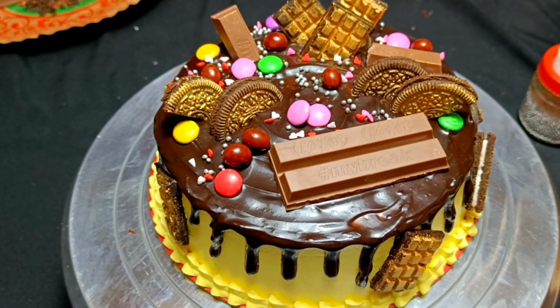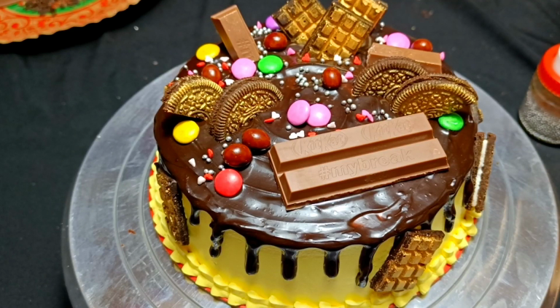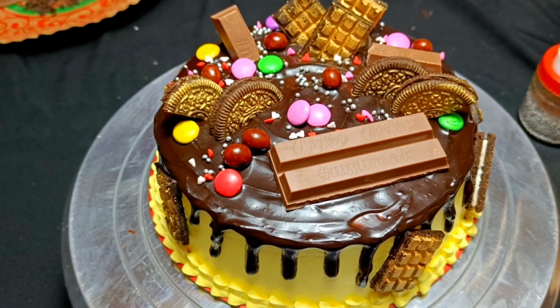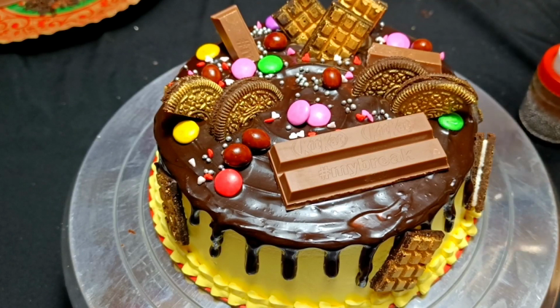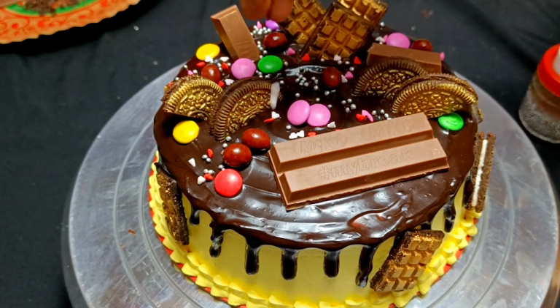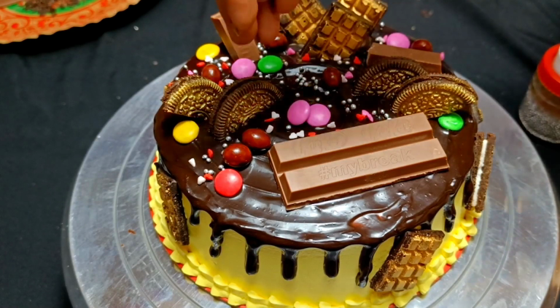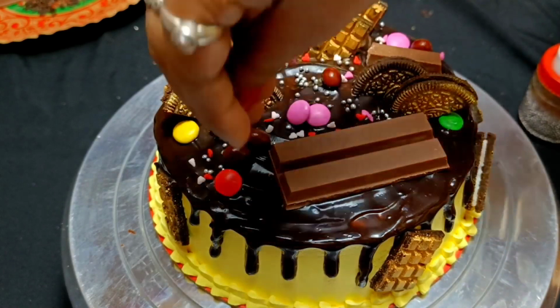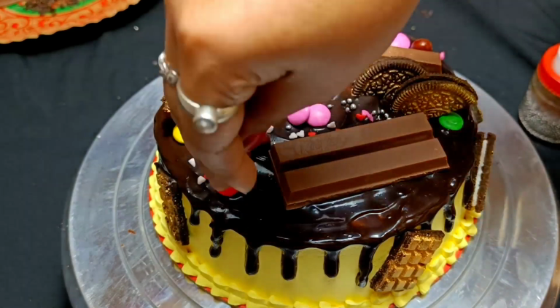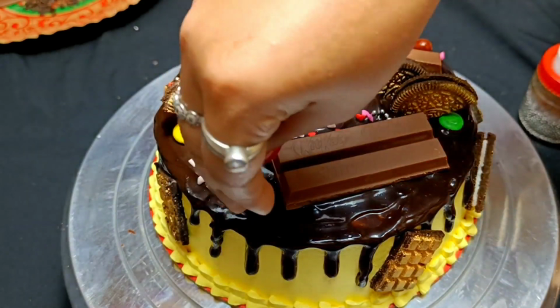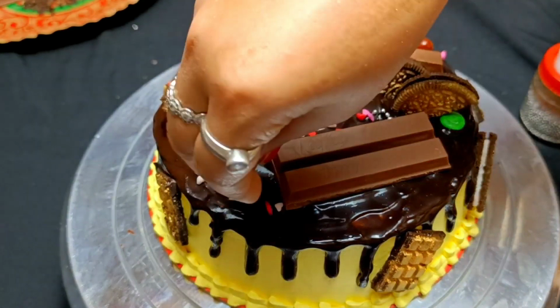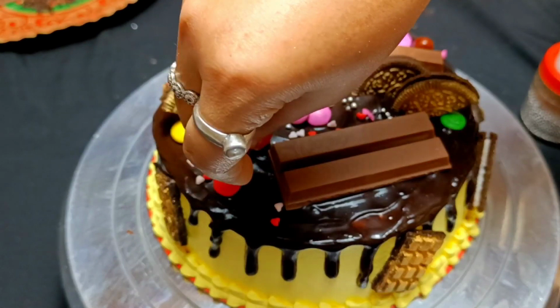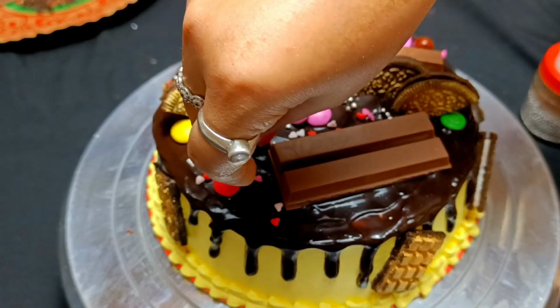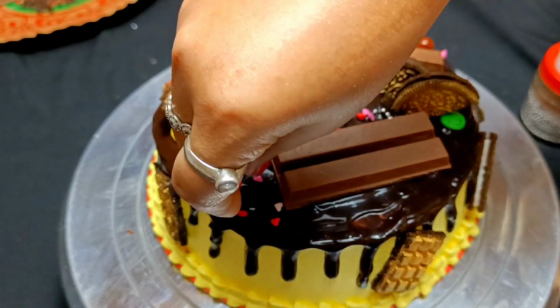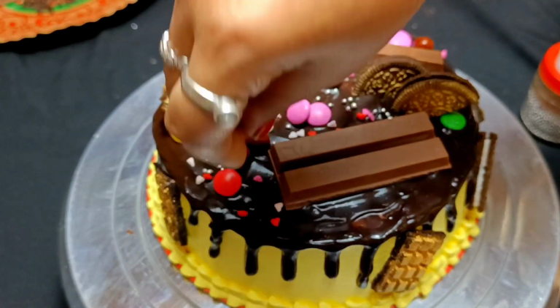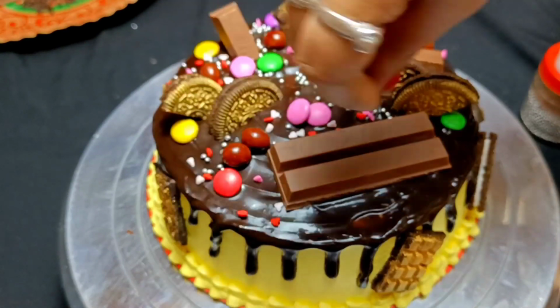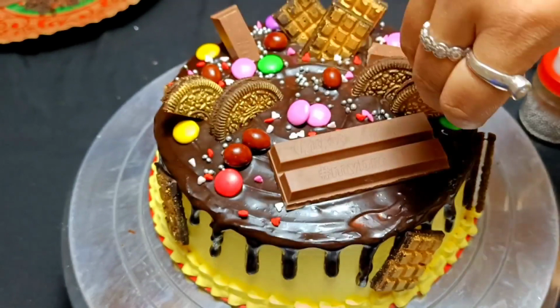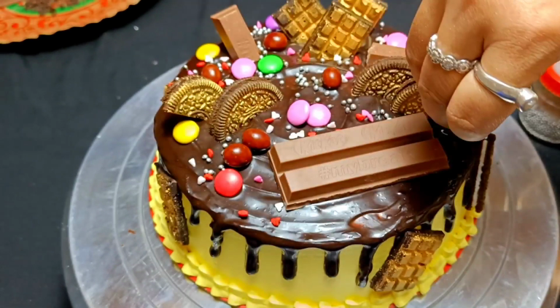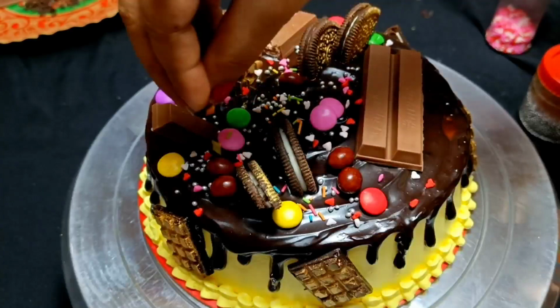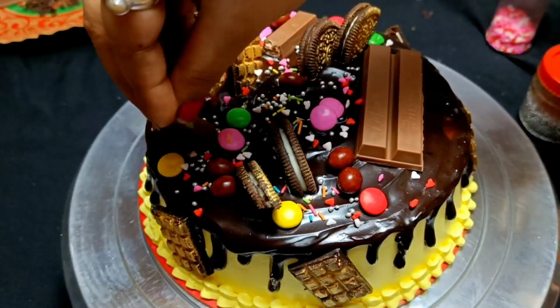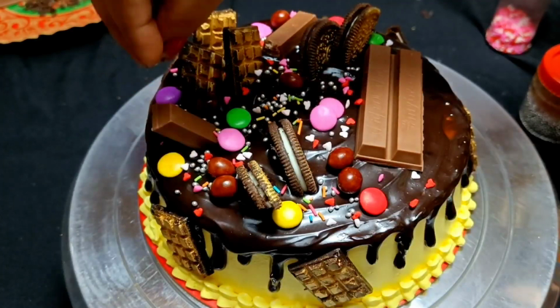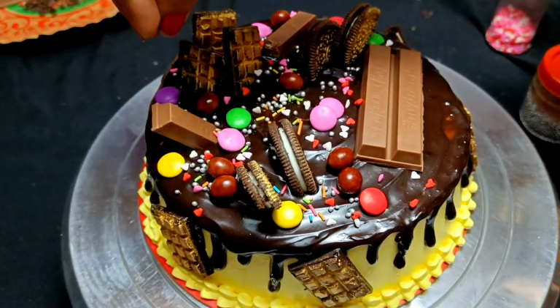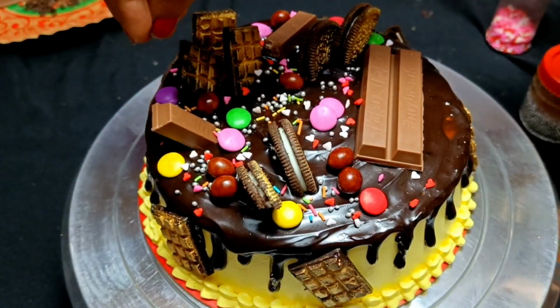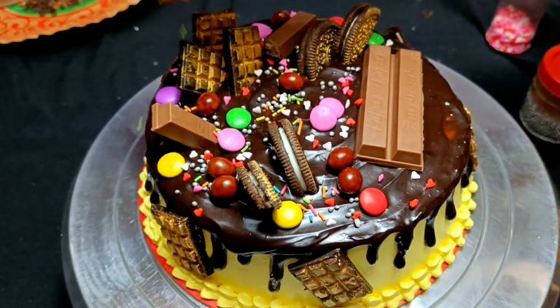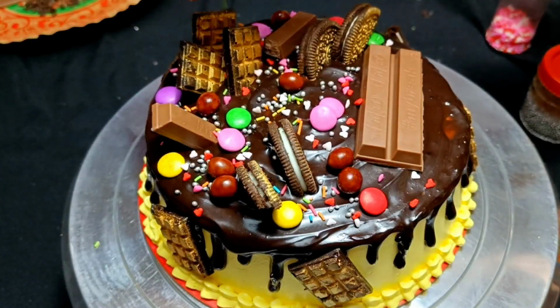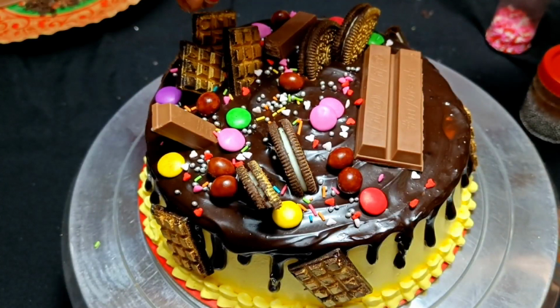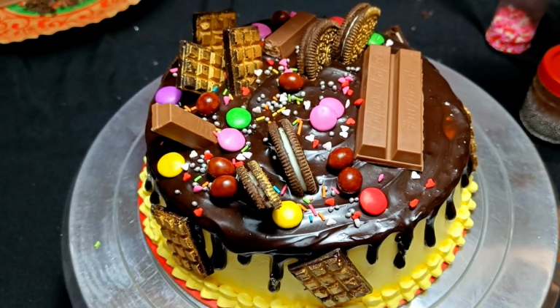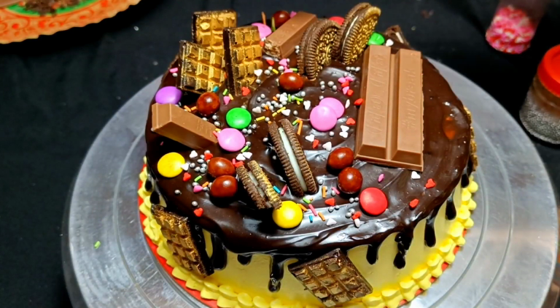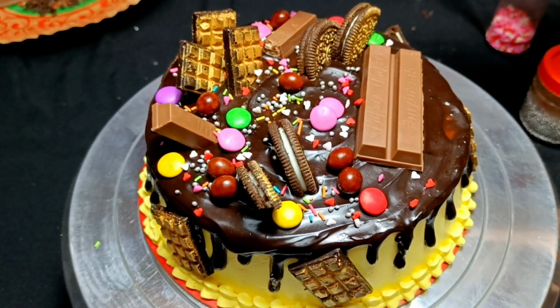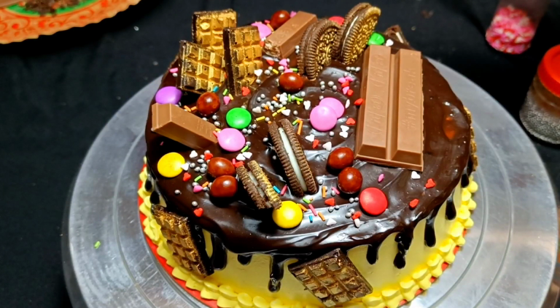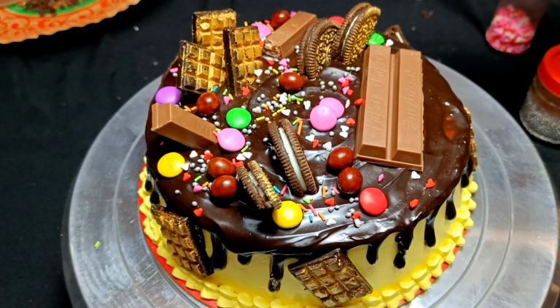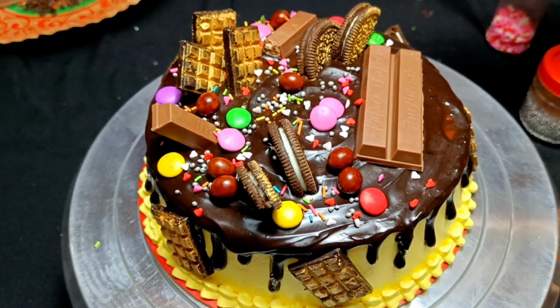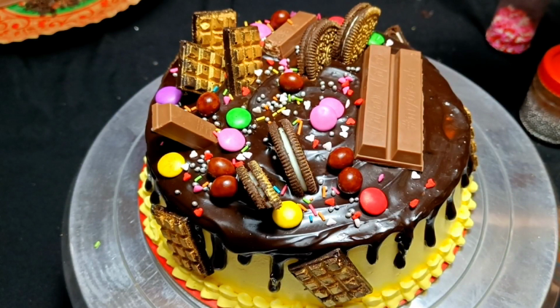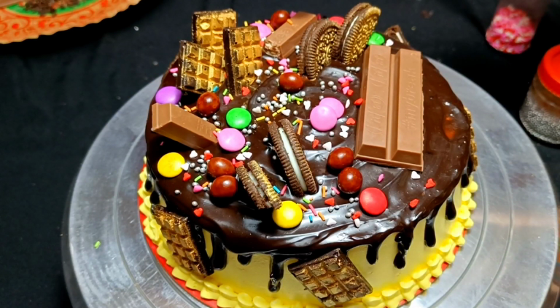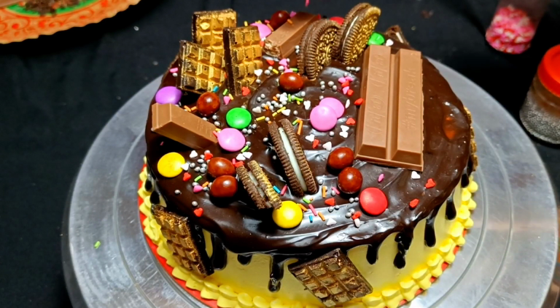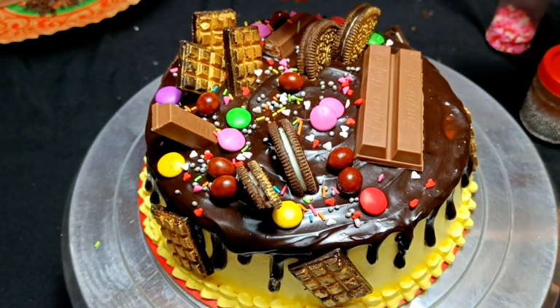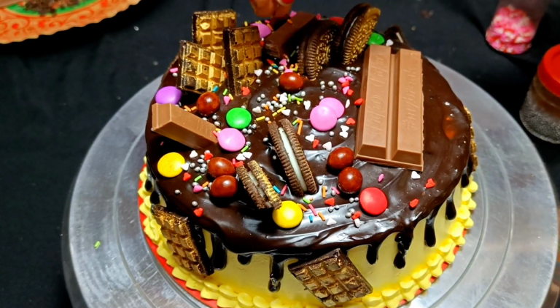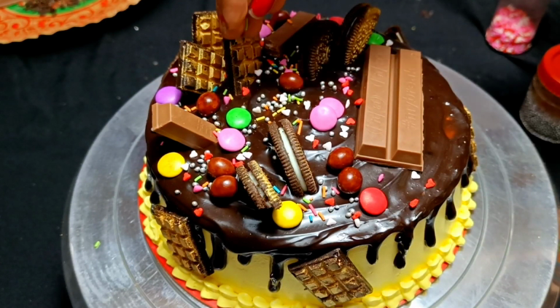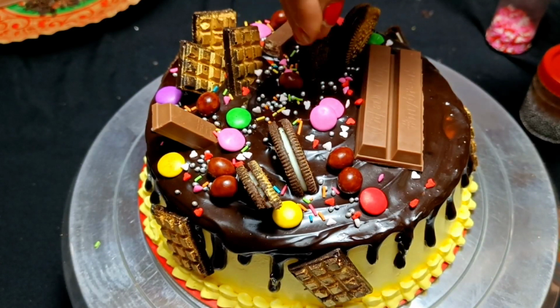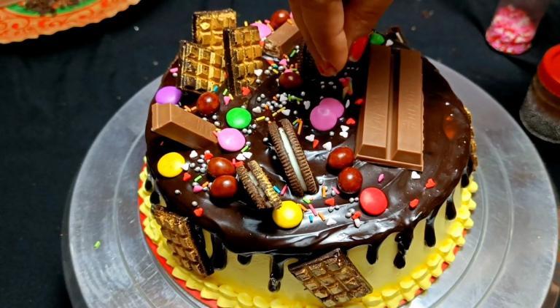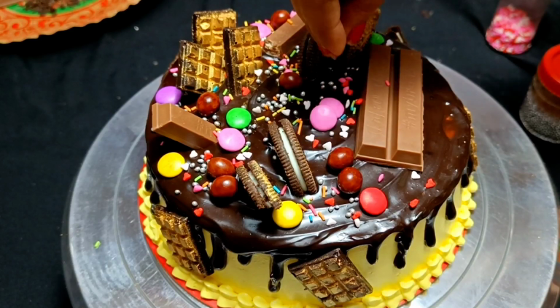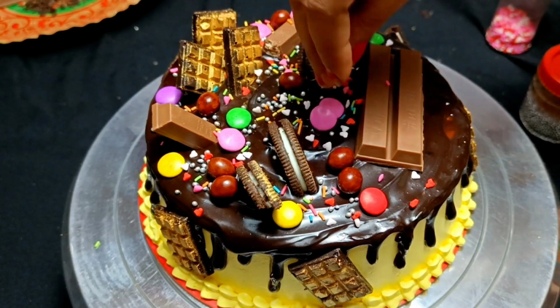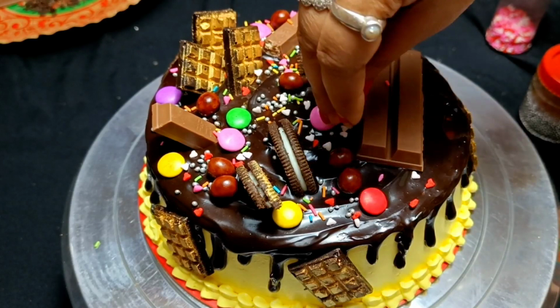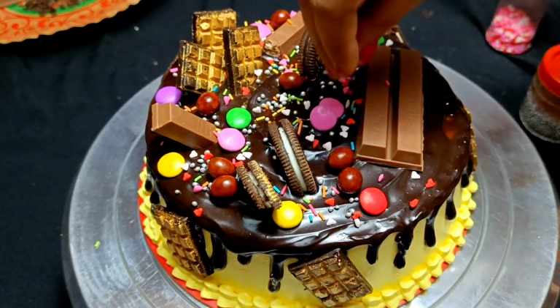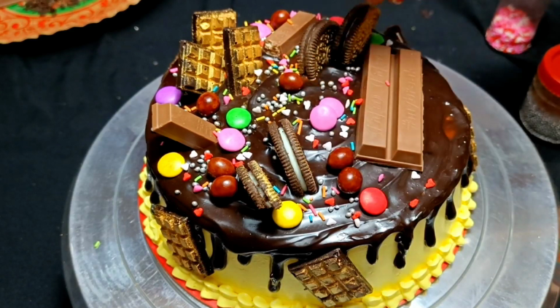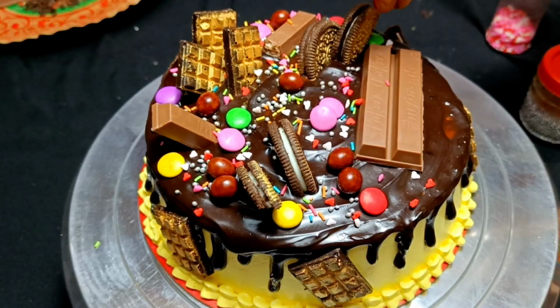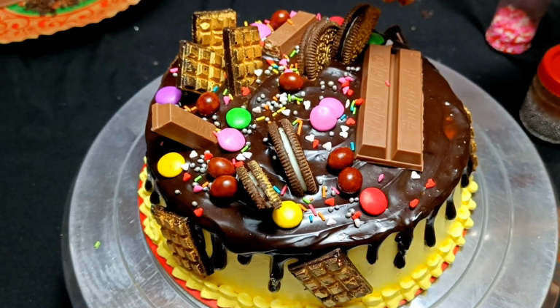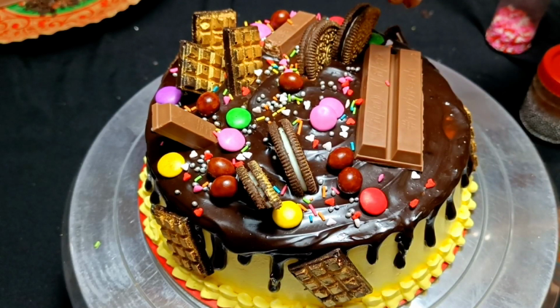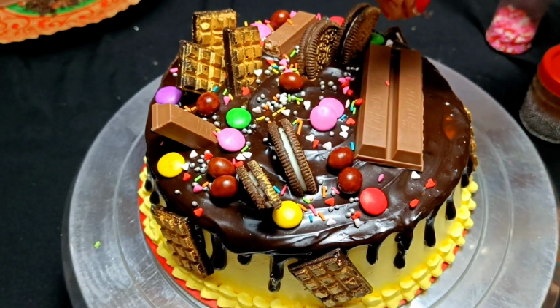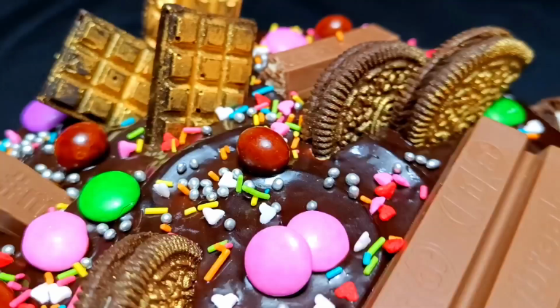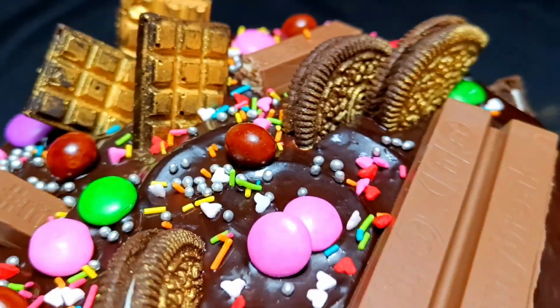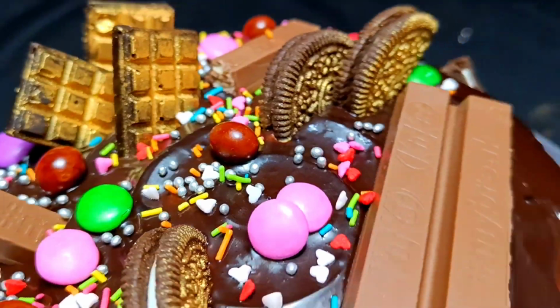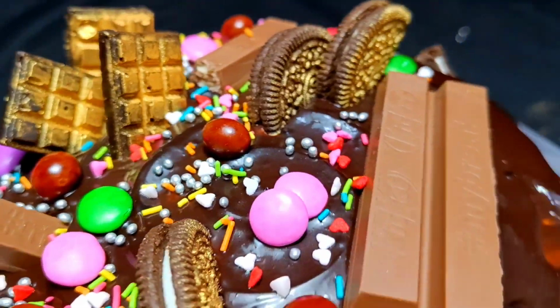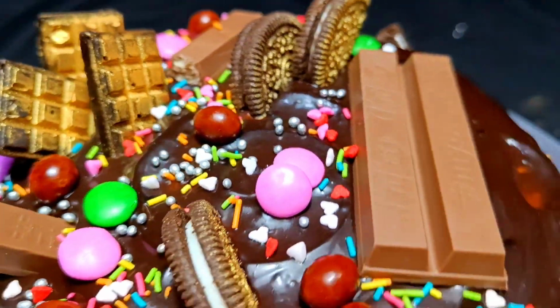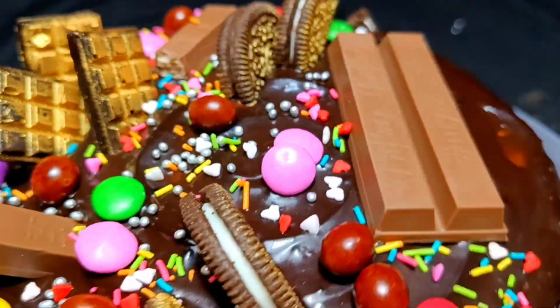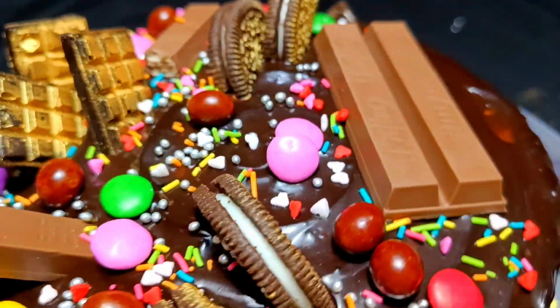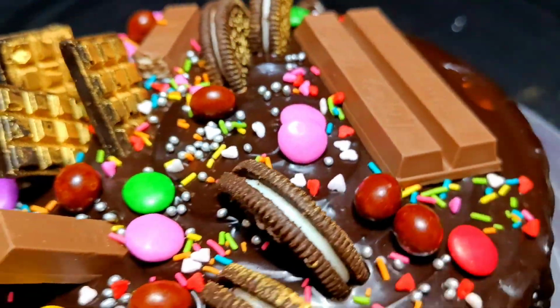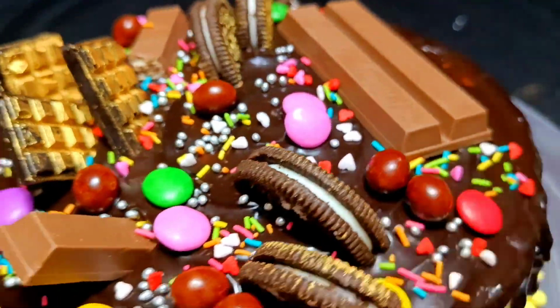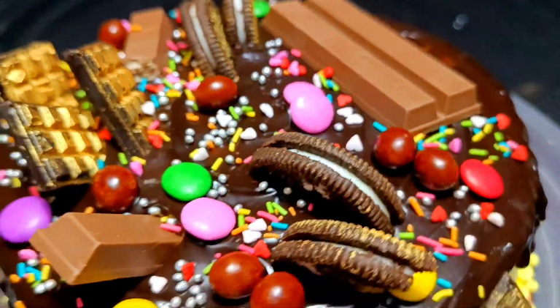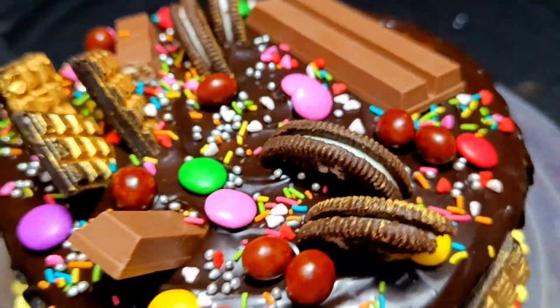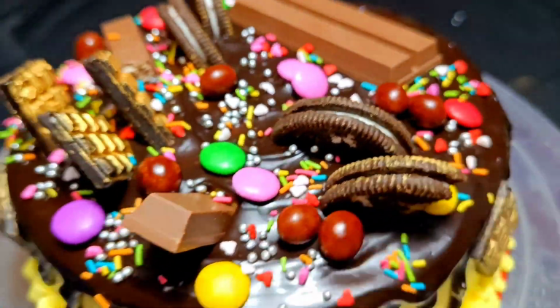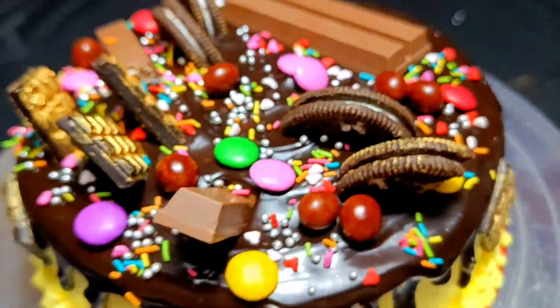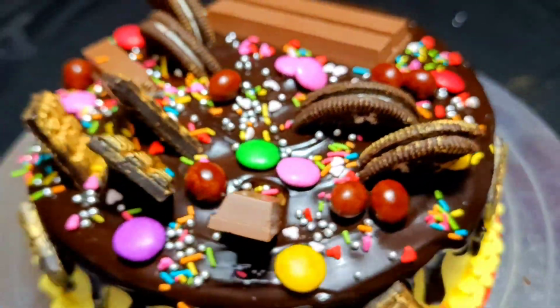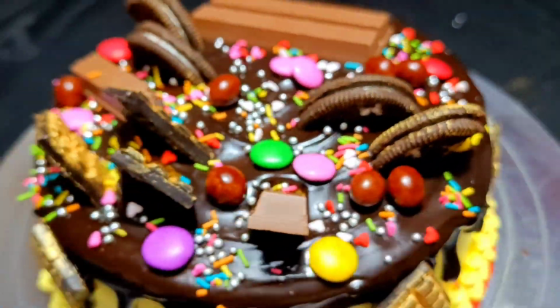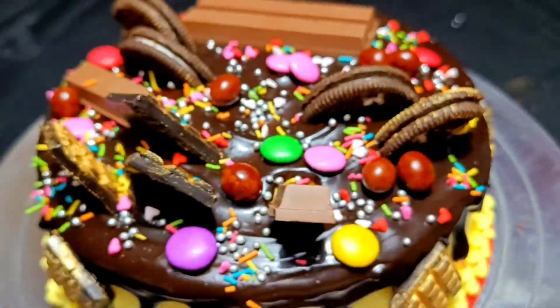If you have any sprinkles, you can use any type of sprinkles you like. No matter what I am using, feel free to use what you have.